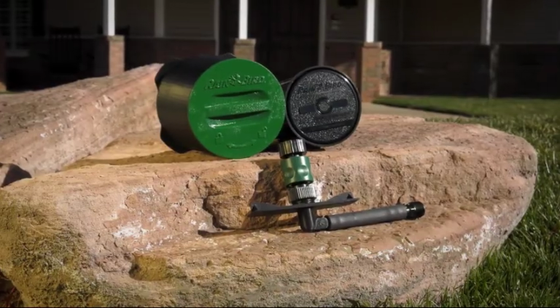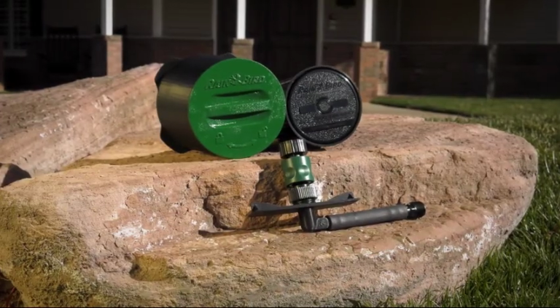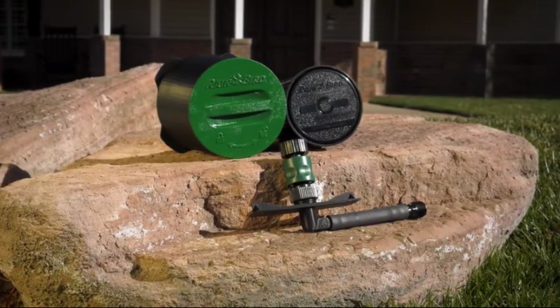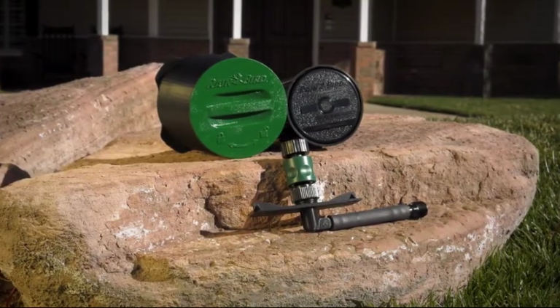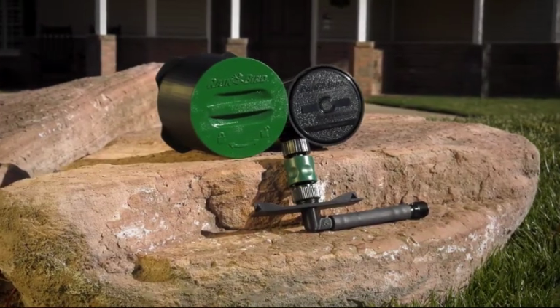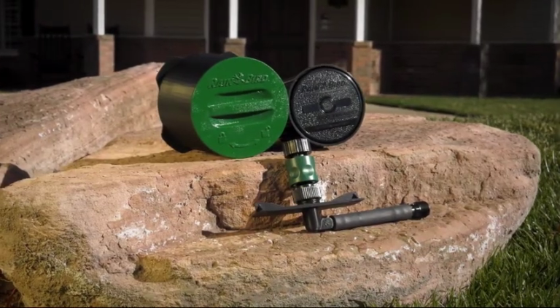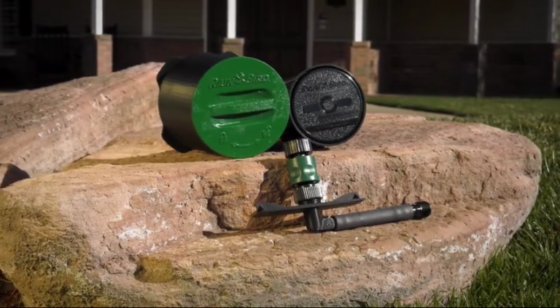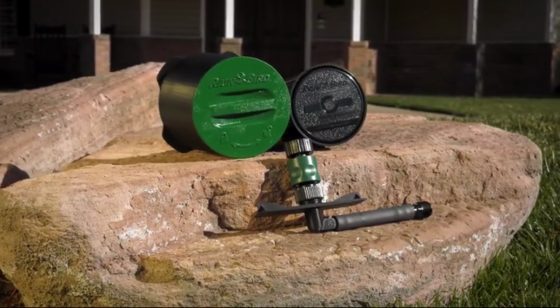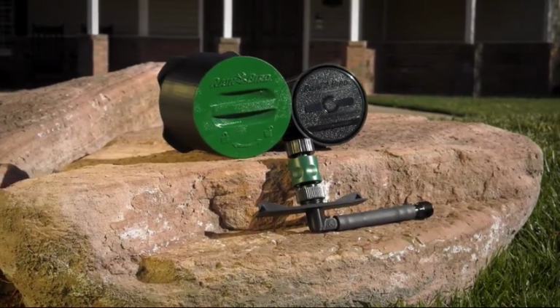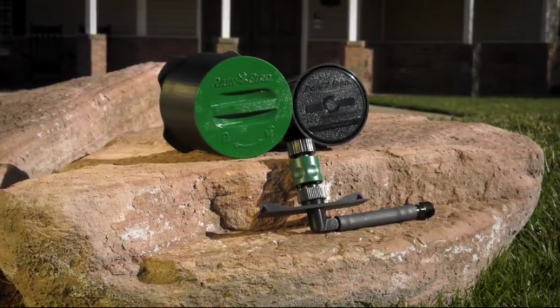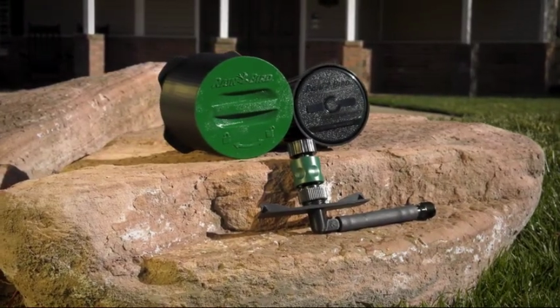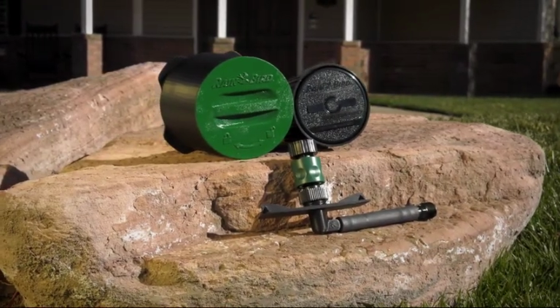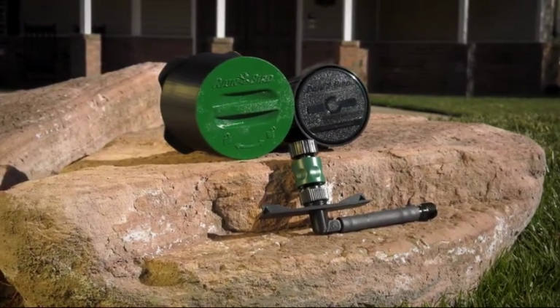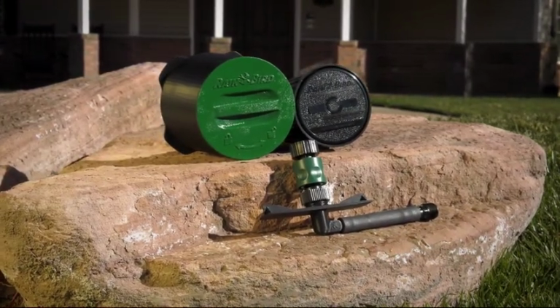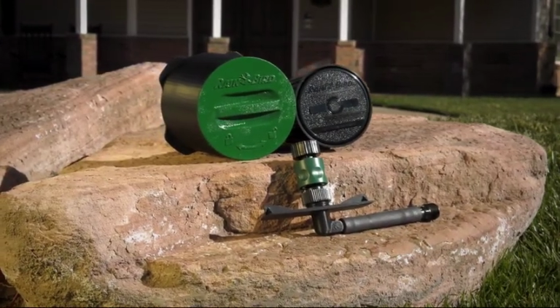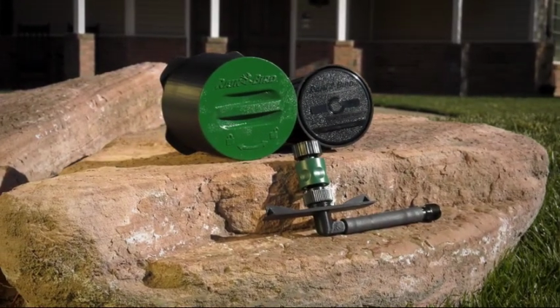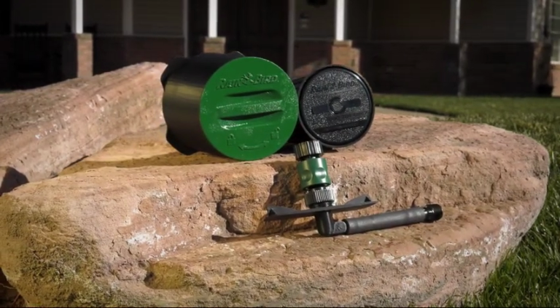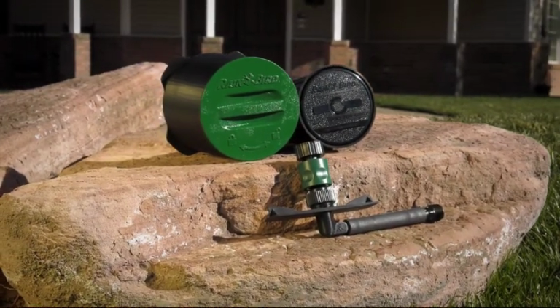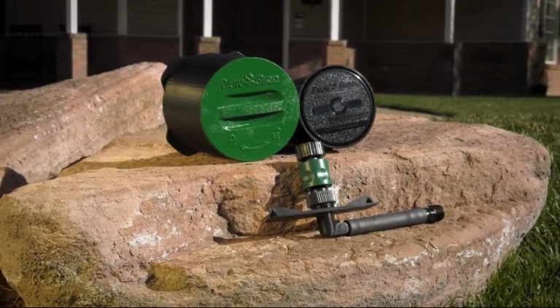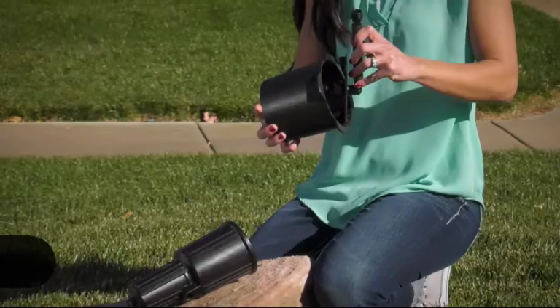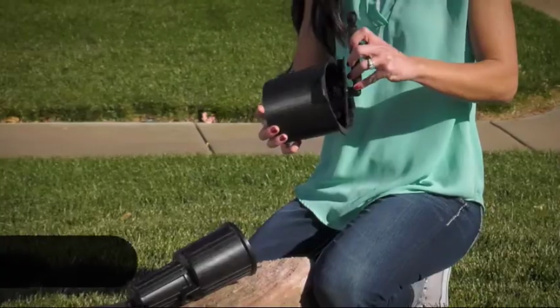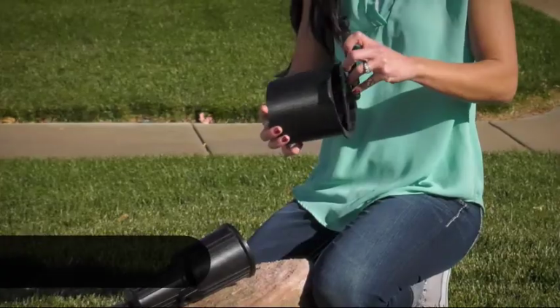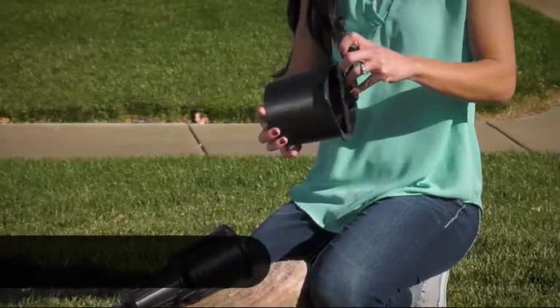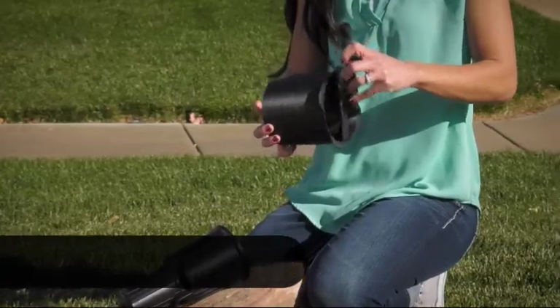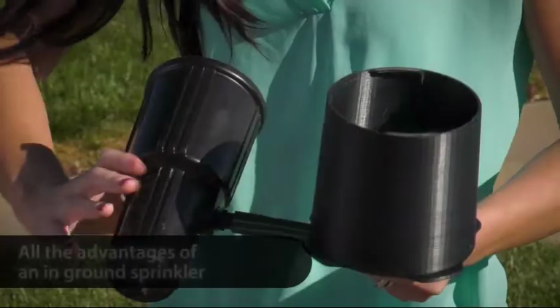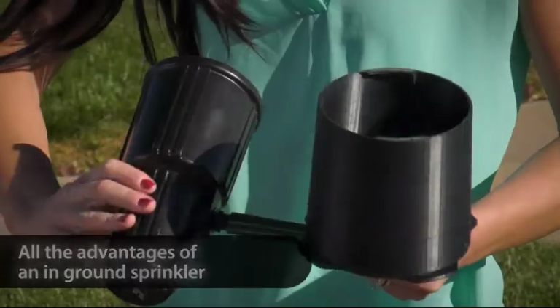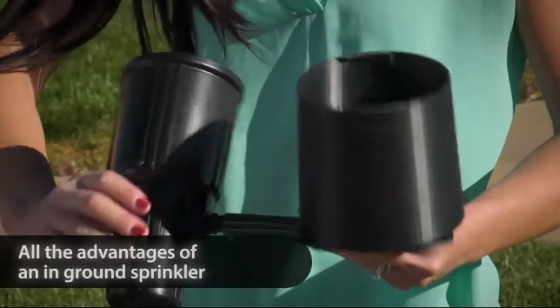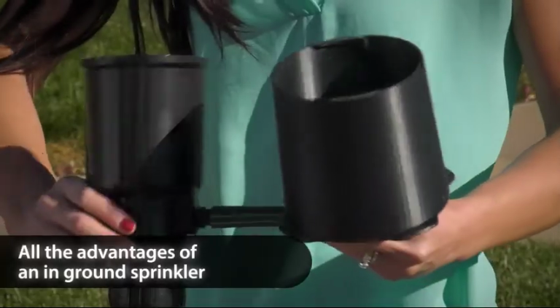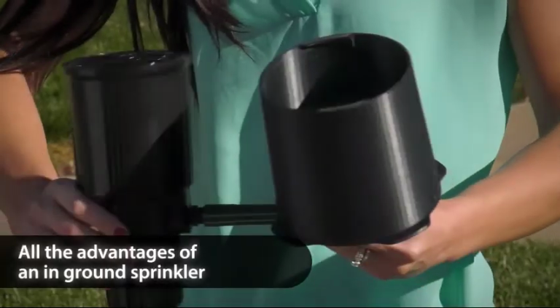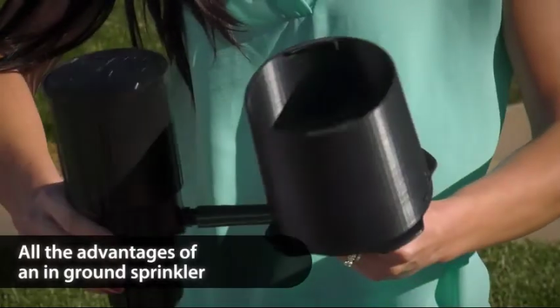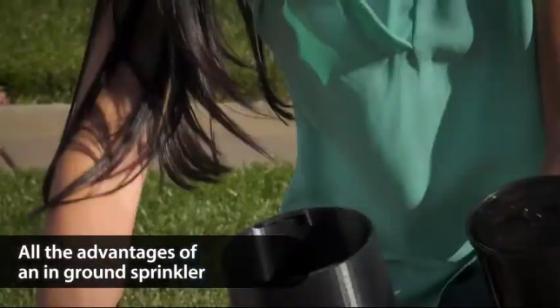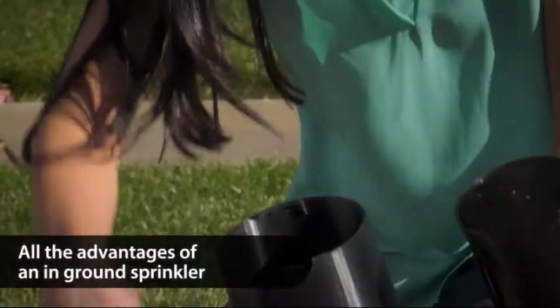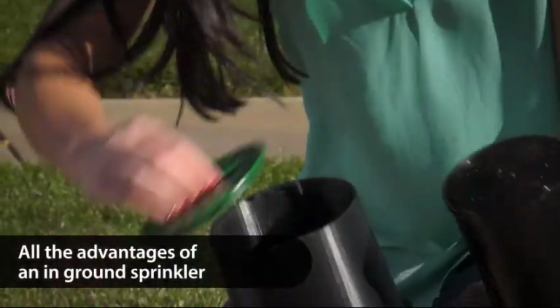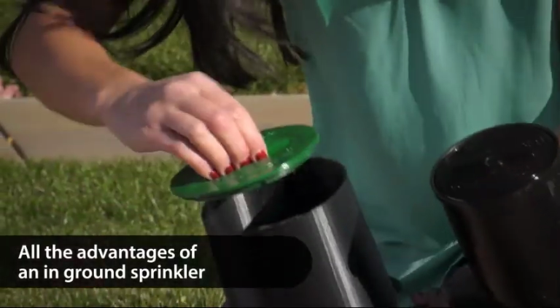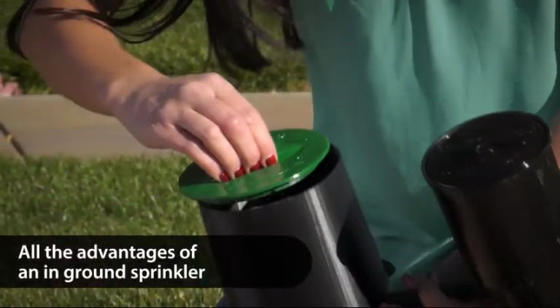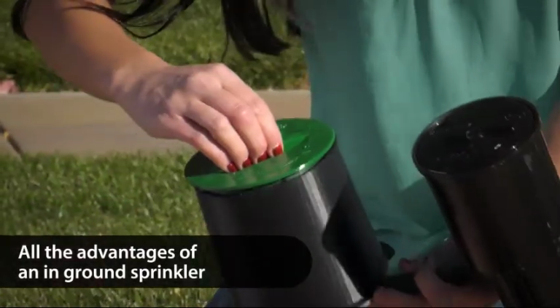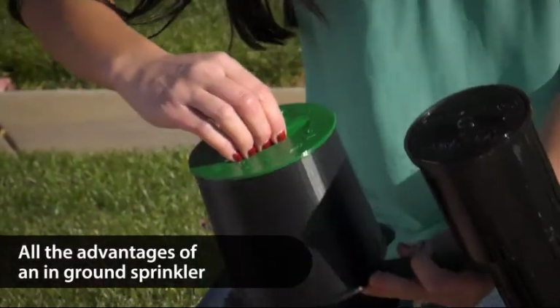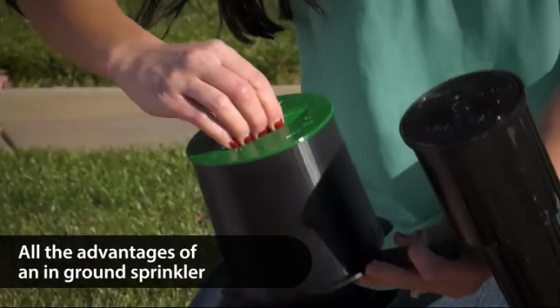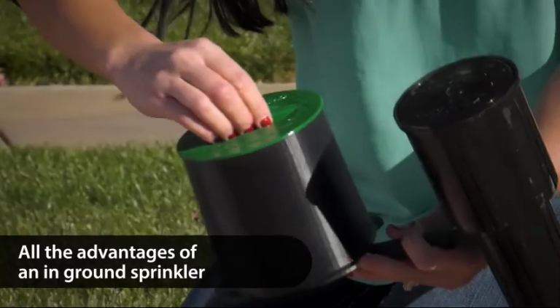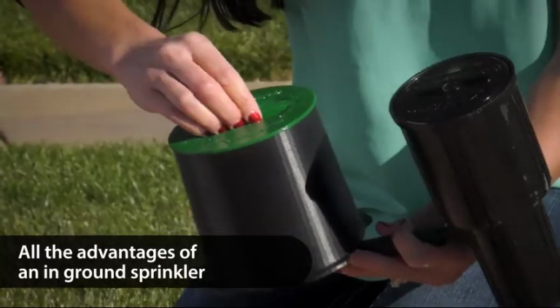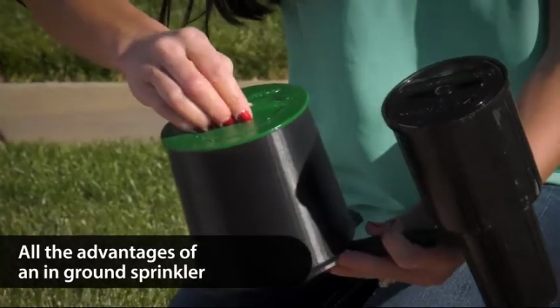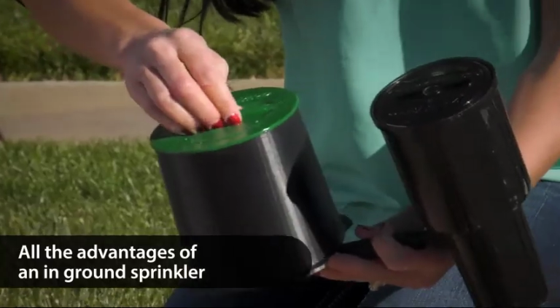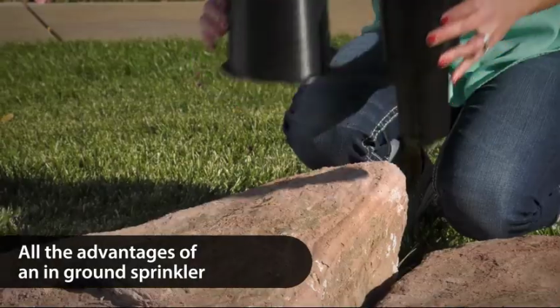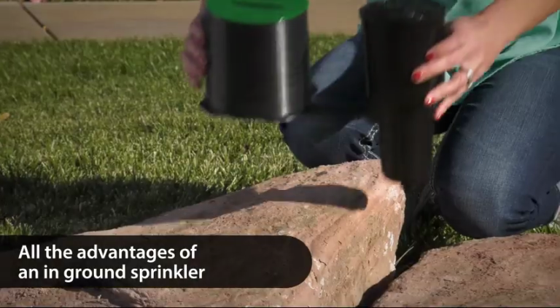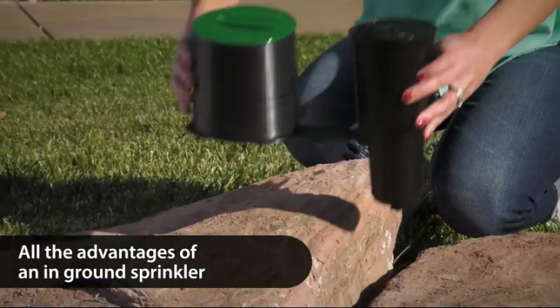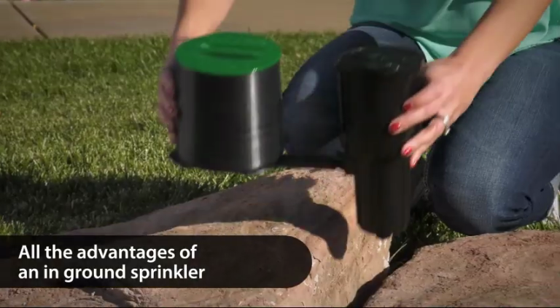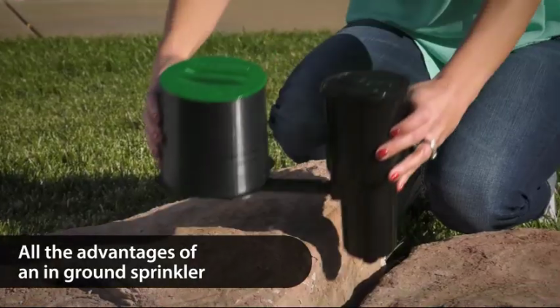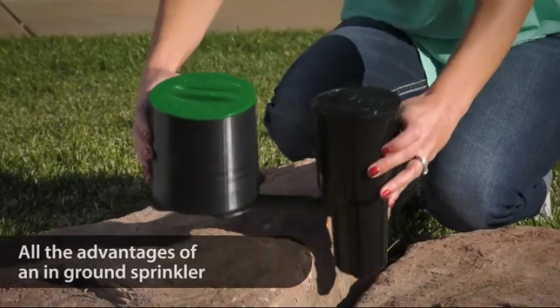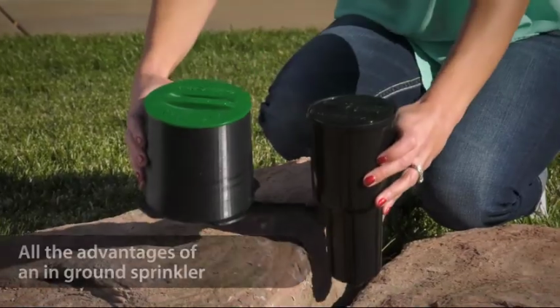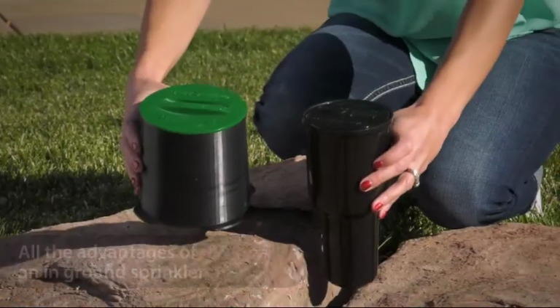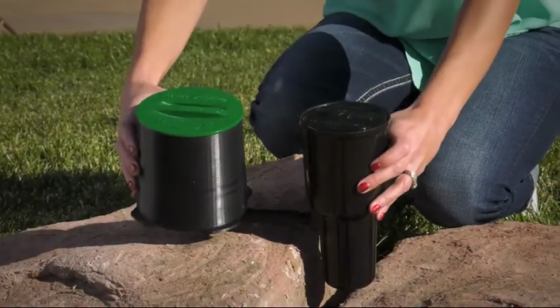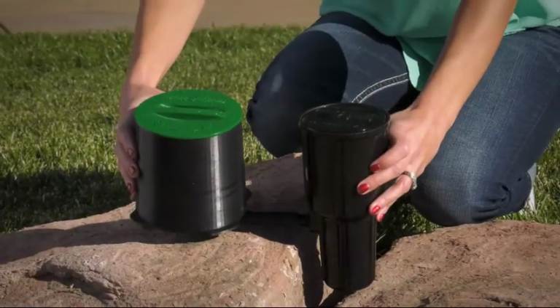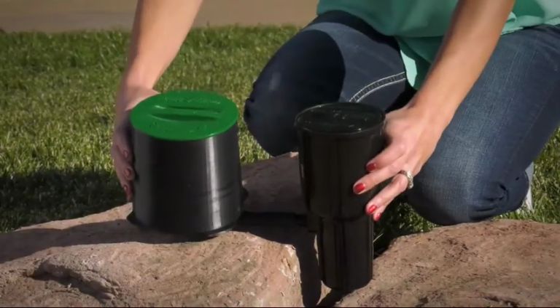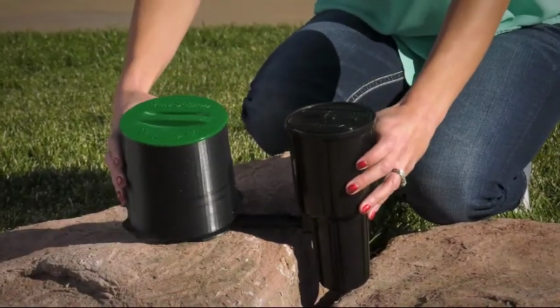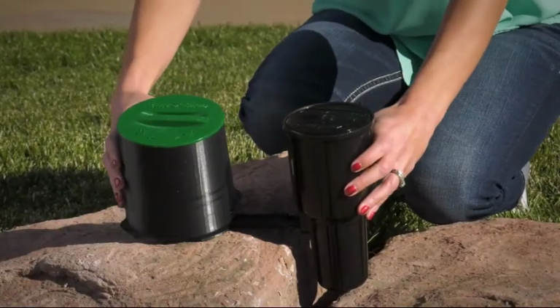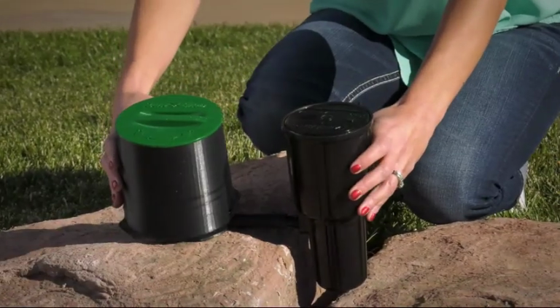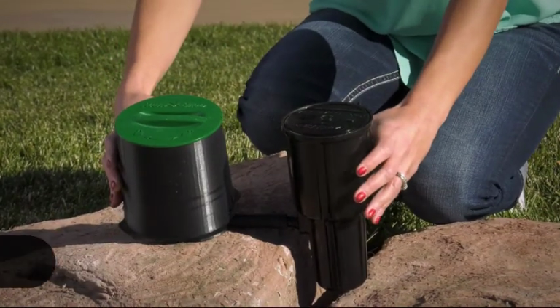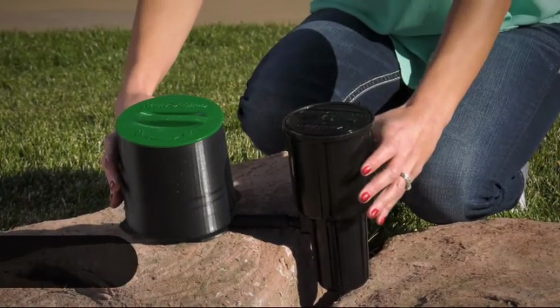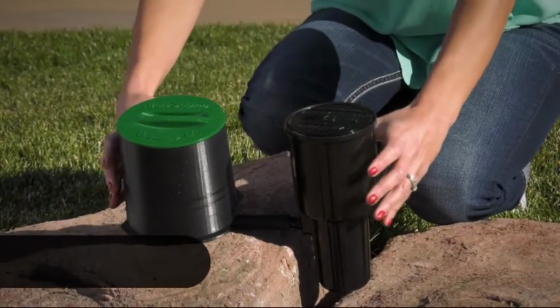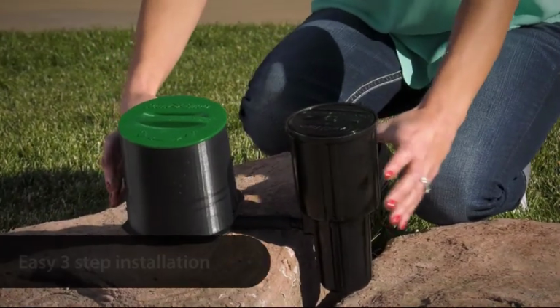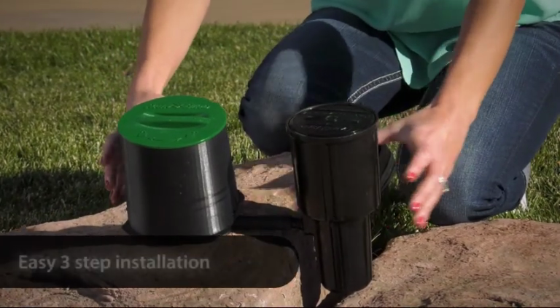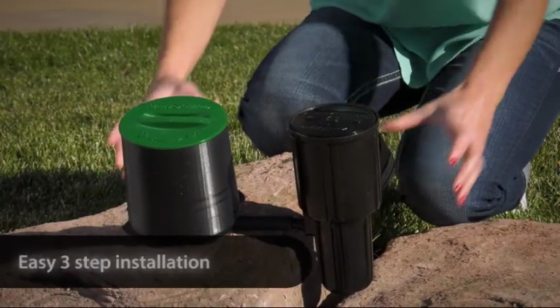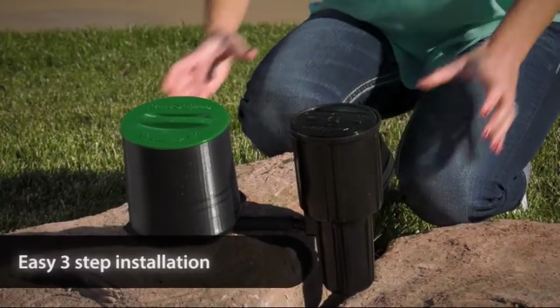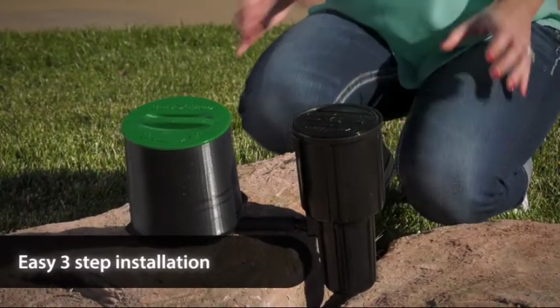Introducing the Rainbird In-Ground Sprinkler with Click & Go Hose Connect. In-Ground Sprinklers install in just three easy steps.